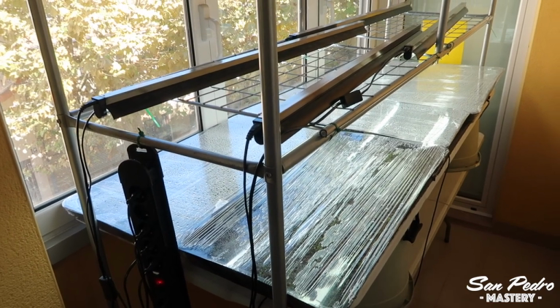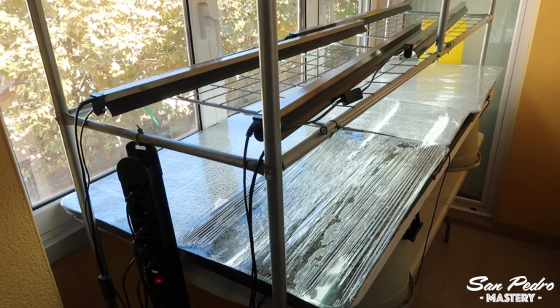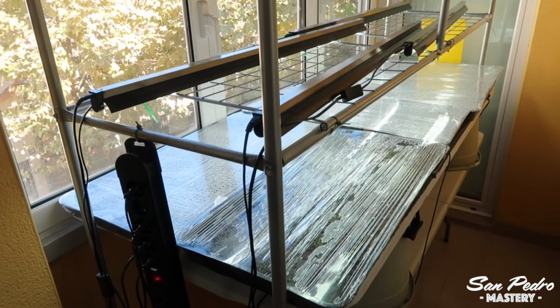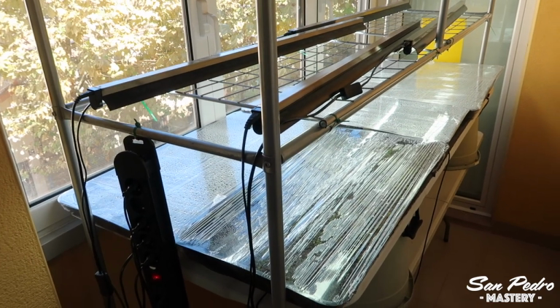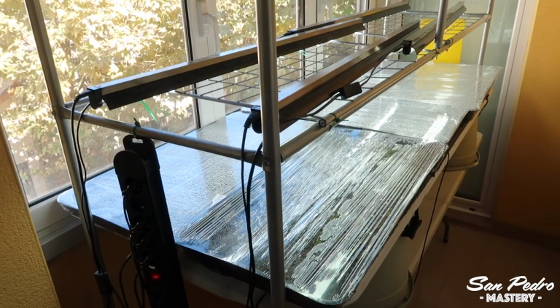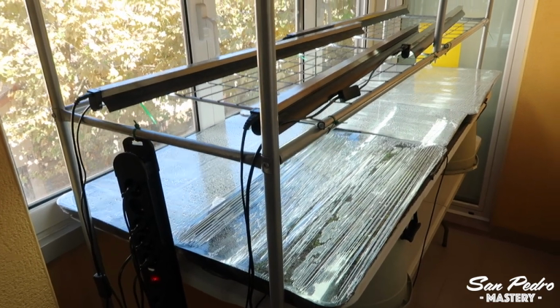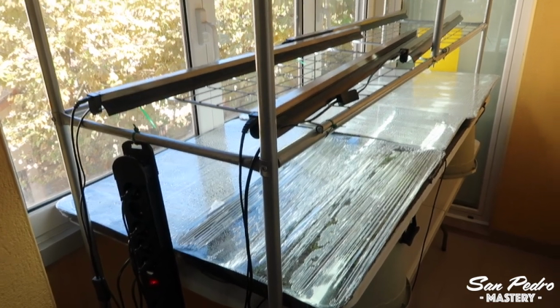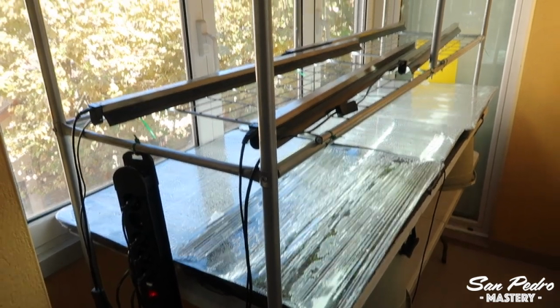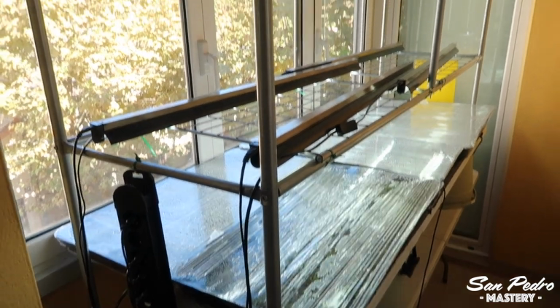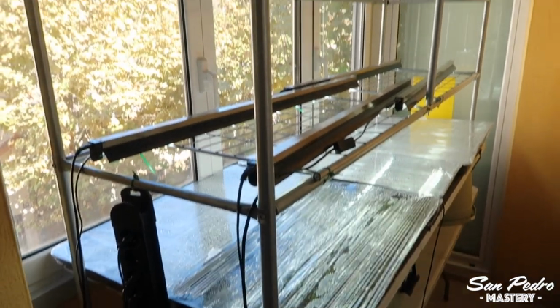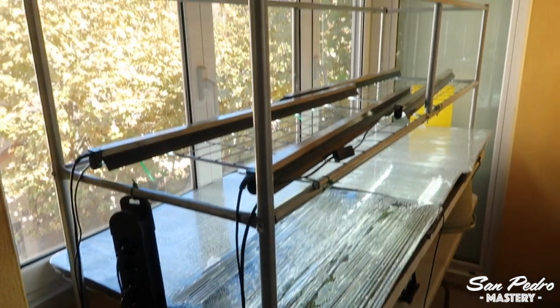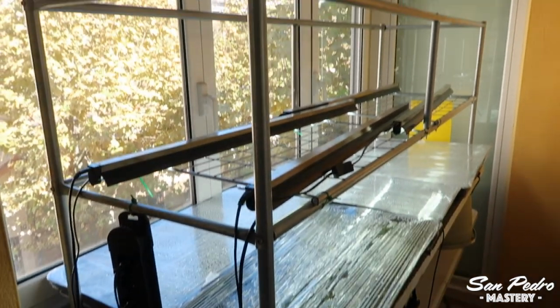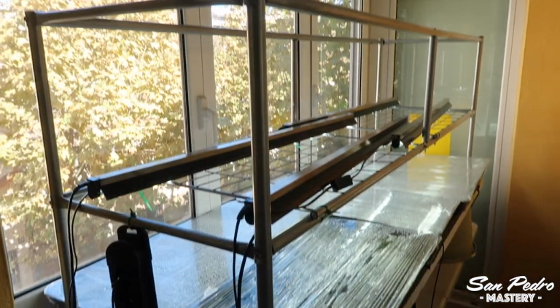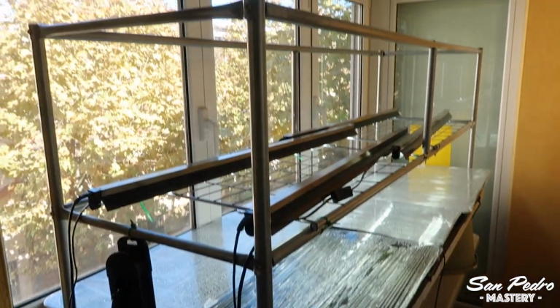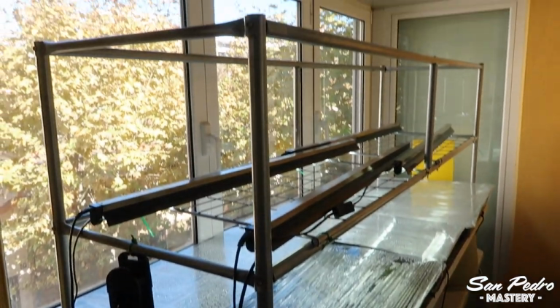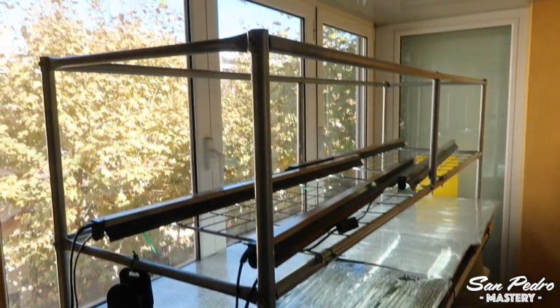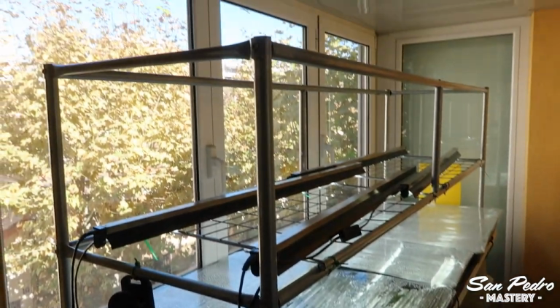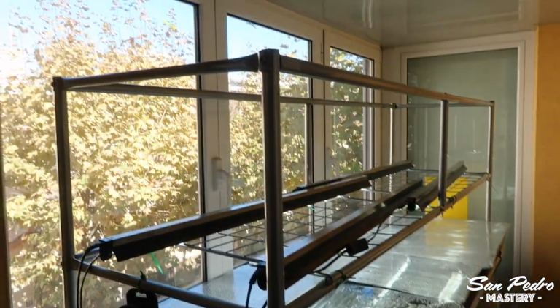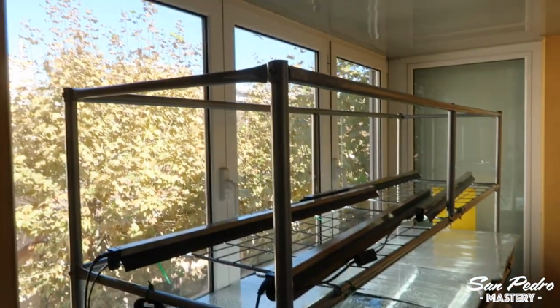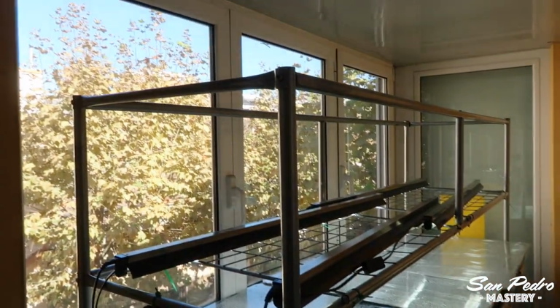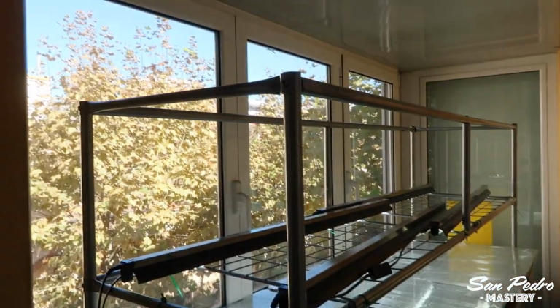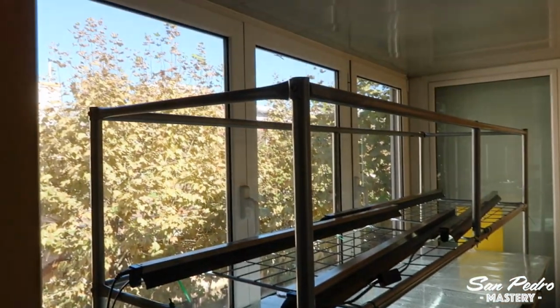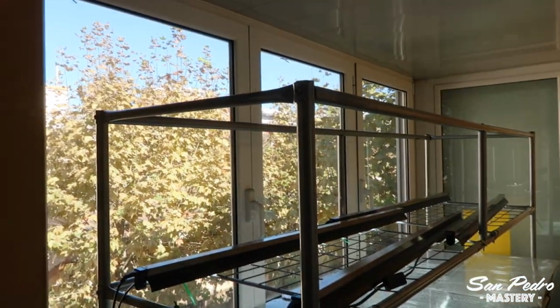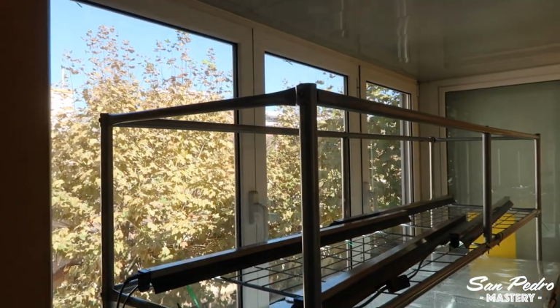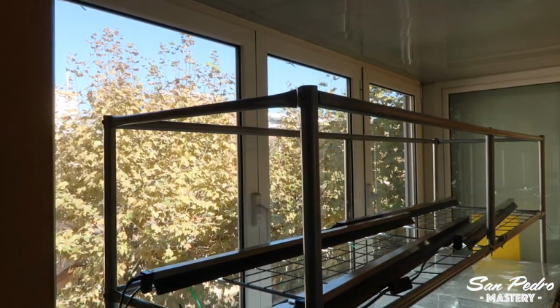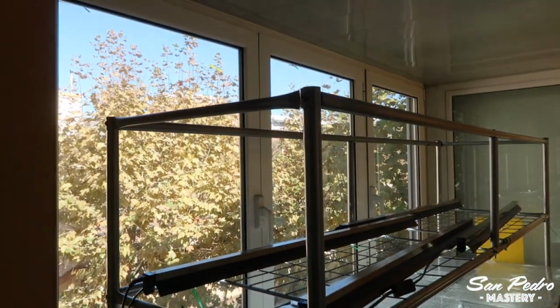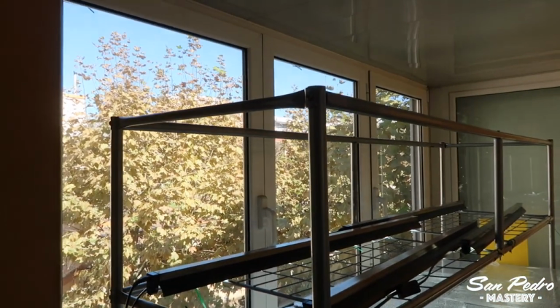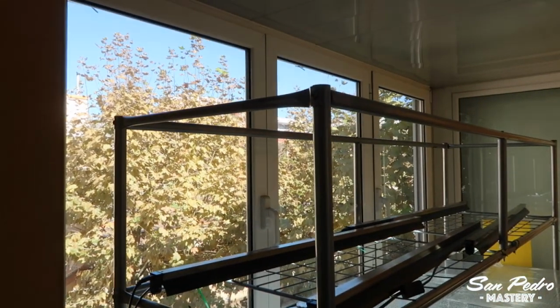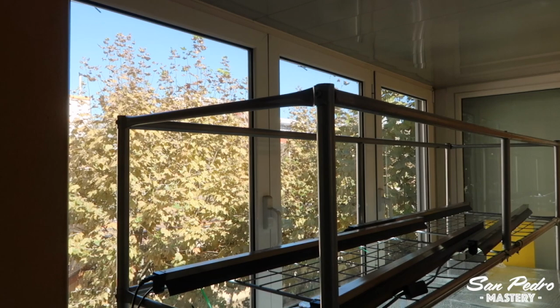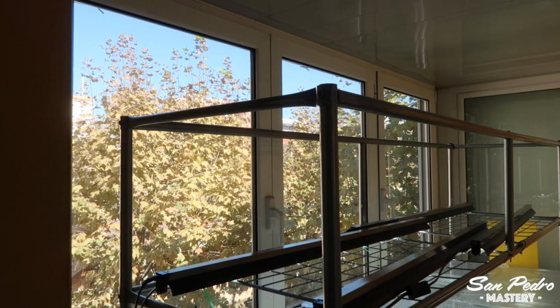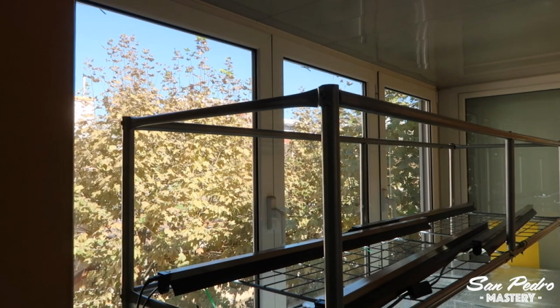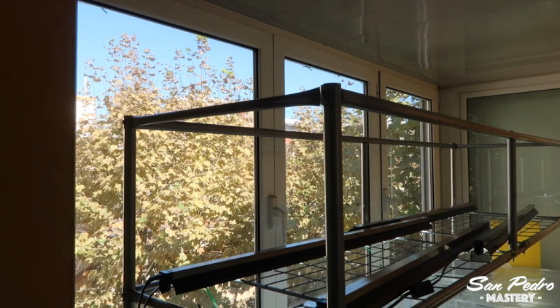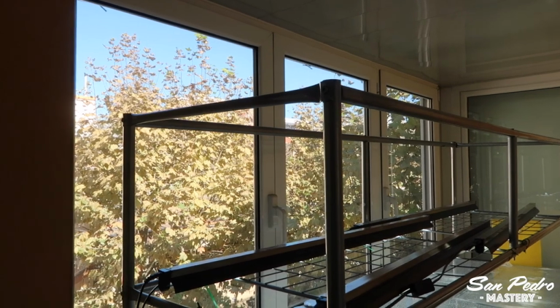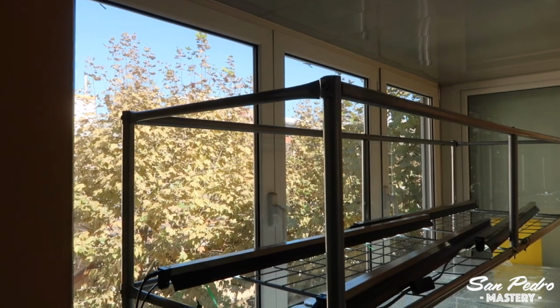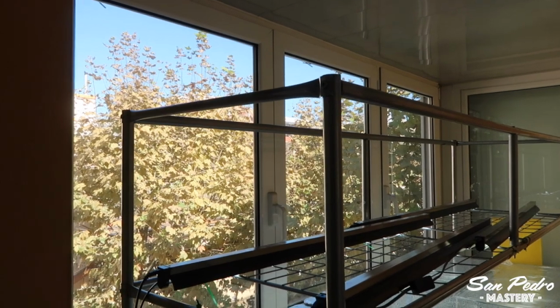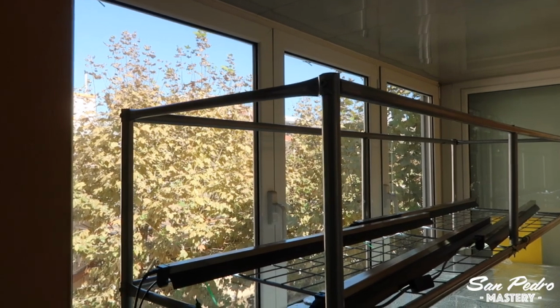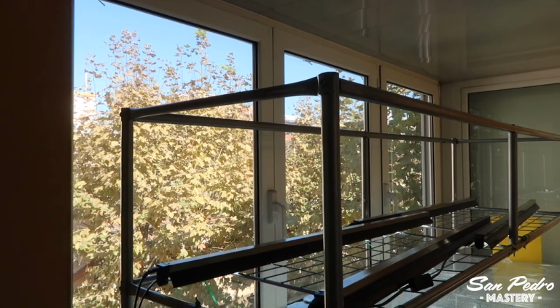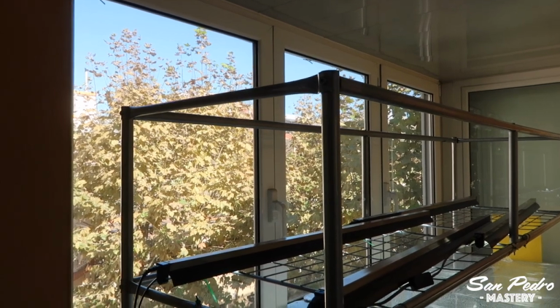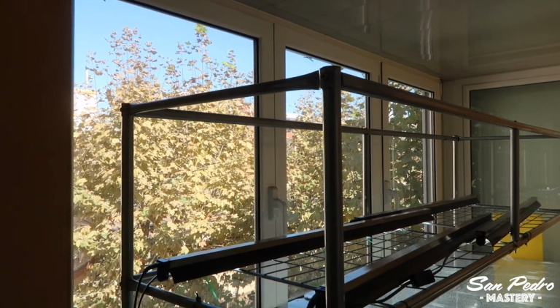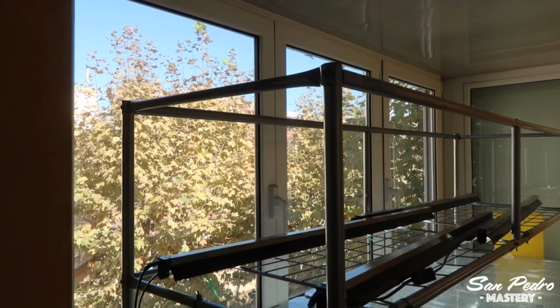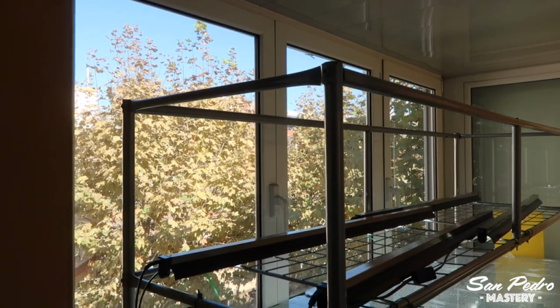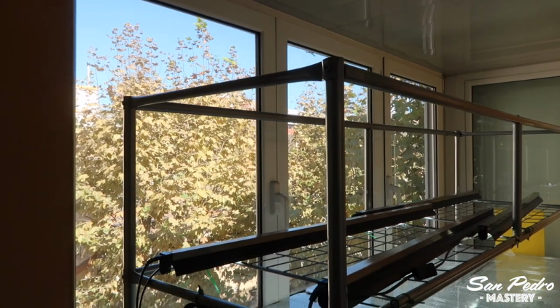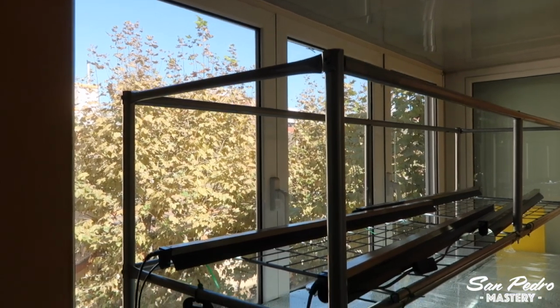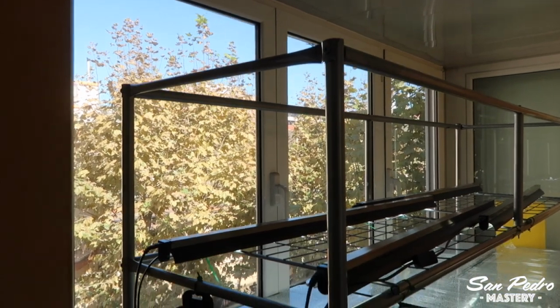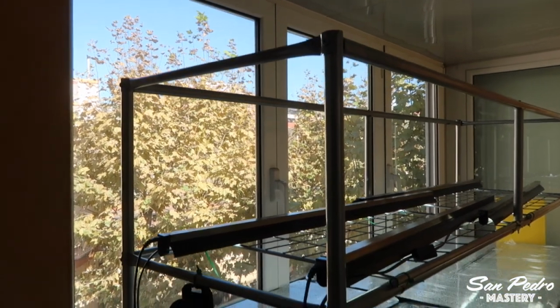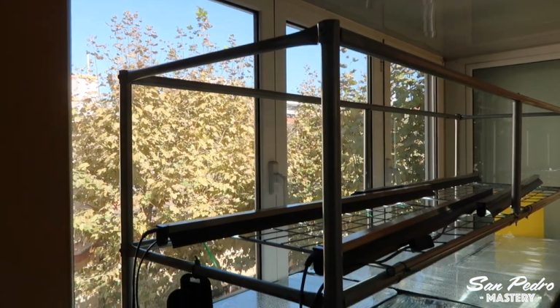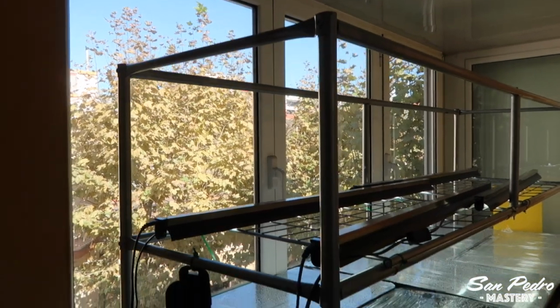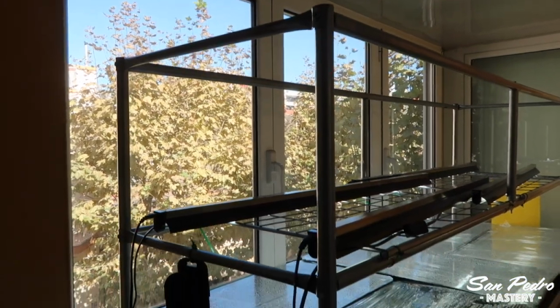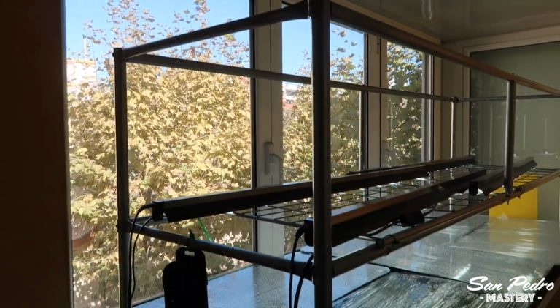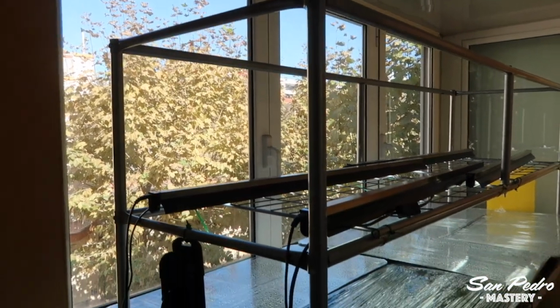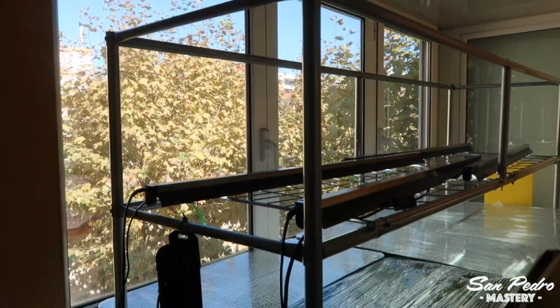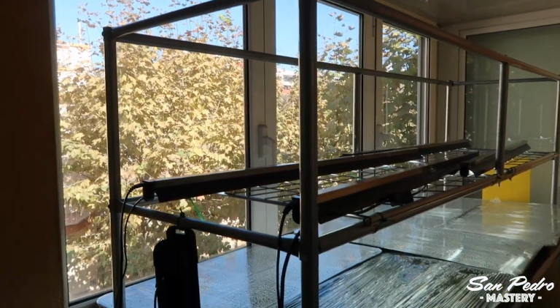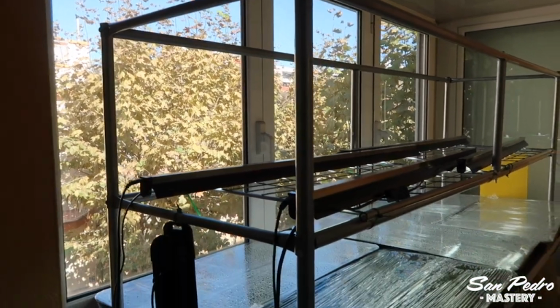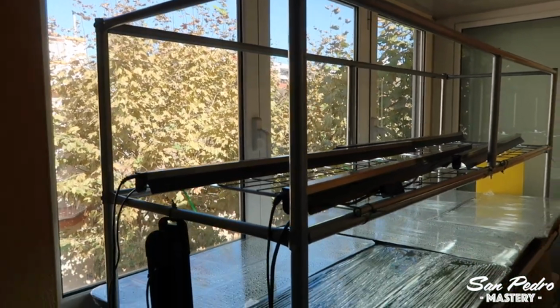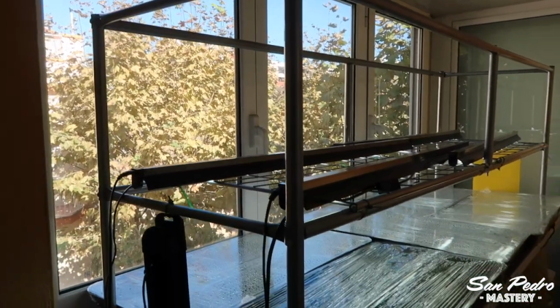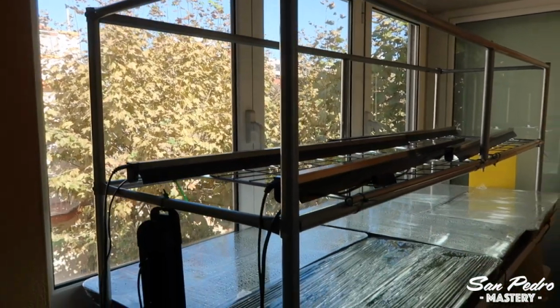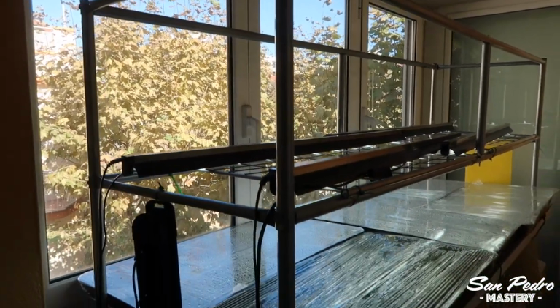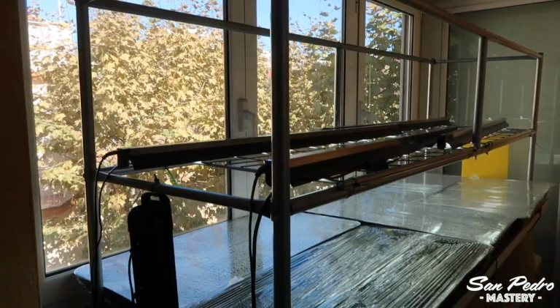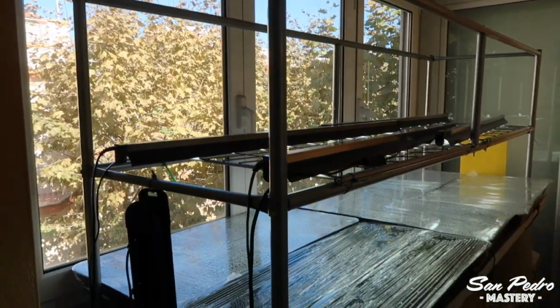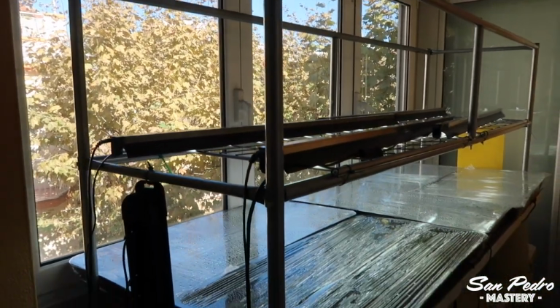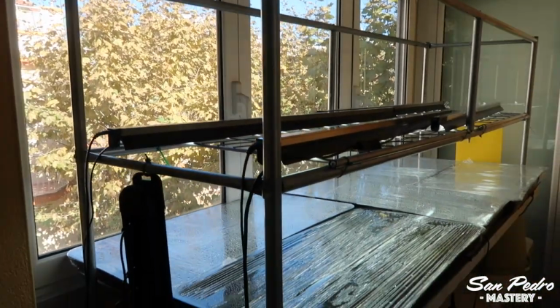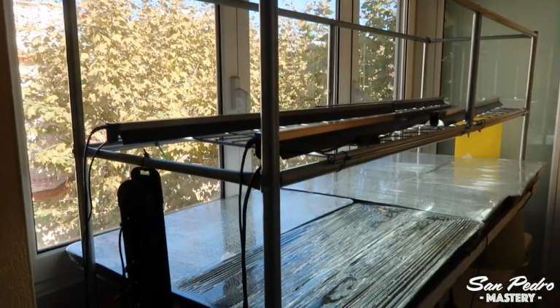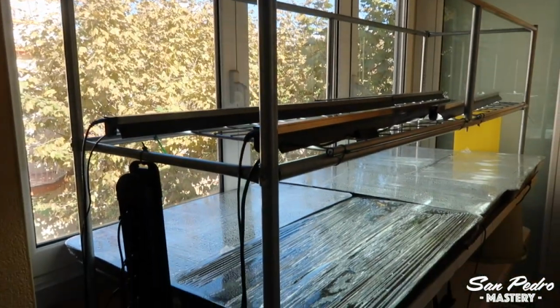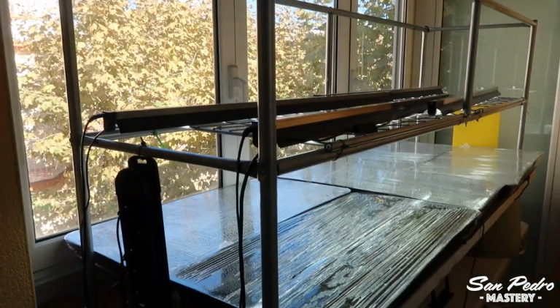All you will need is a window with light, and possibly, but not necessarily, a cheap fluorescent bulb and a cheap heating mat.